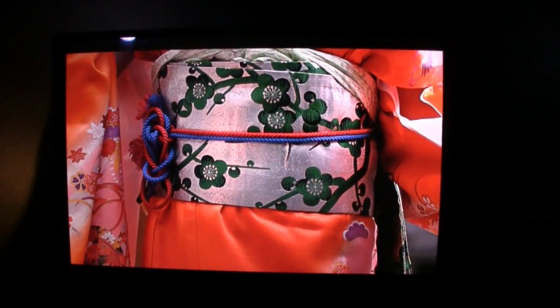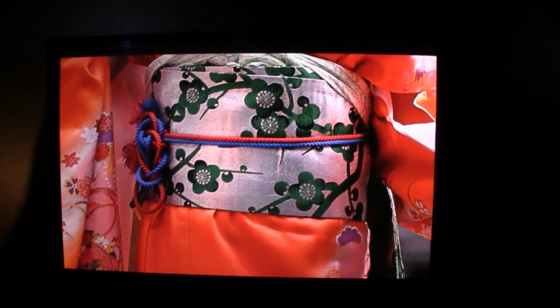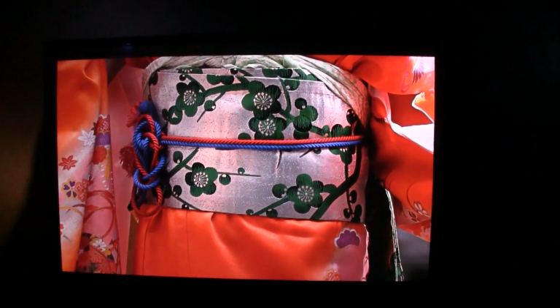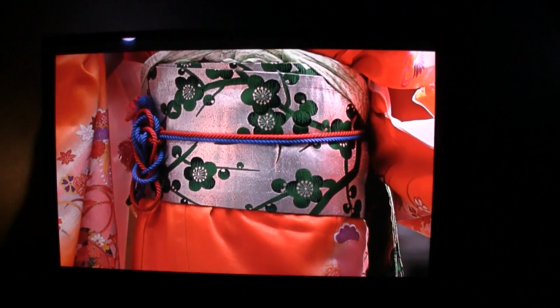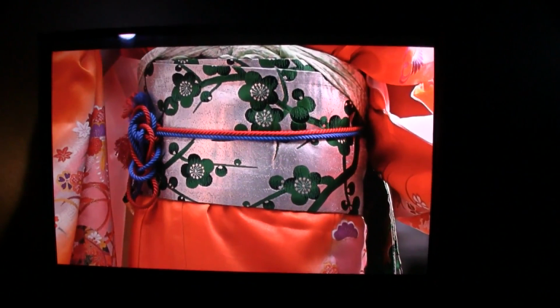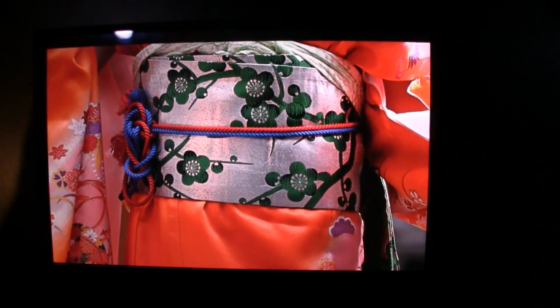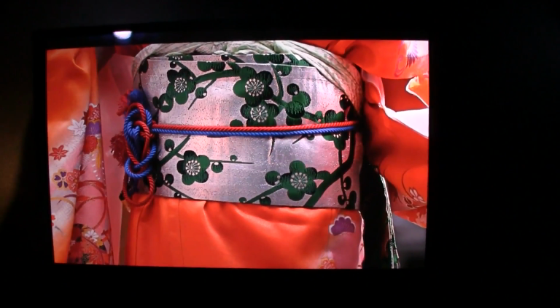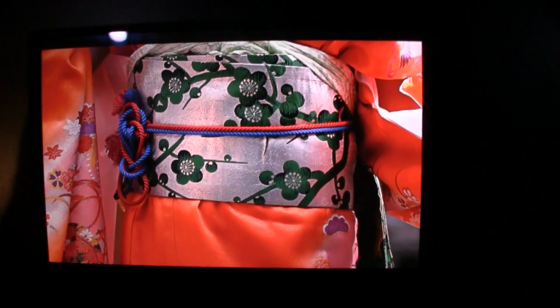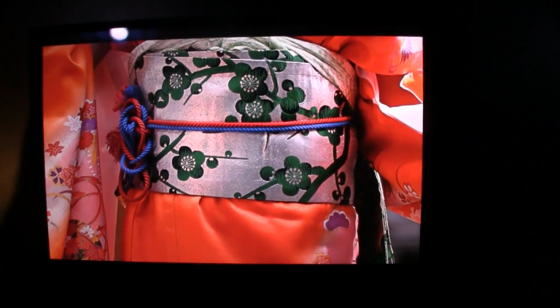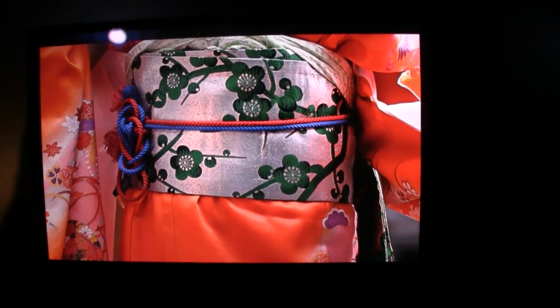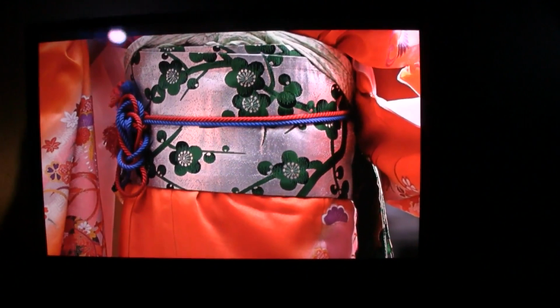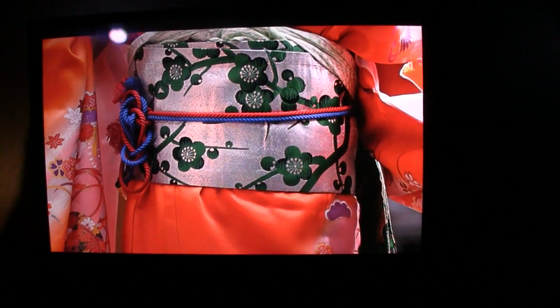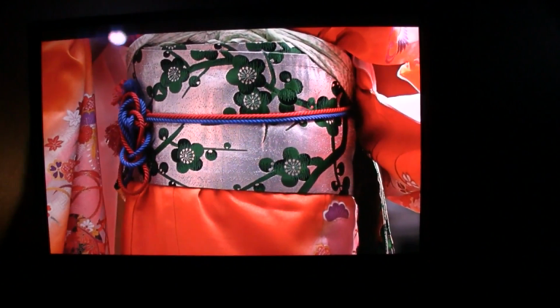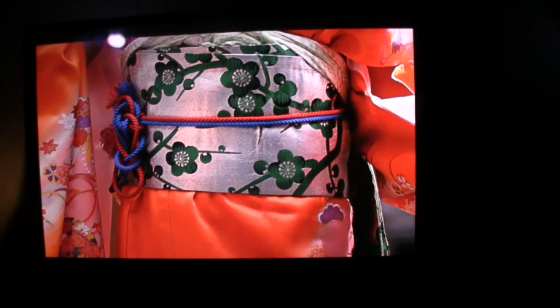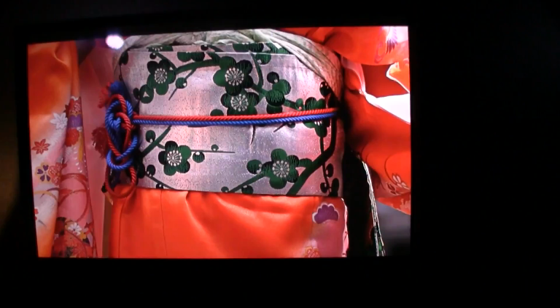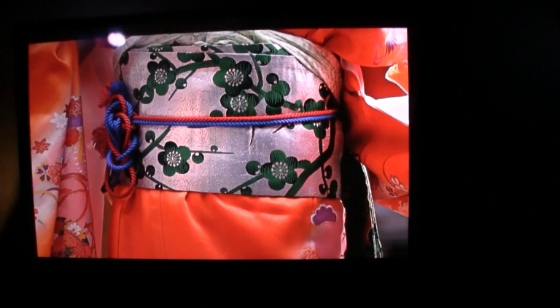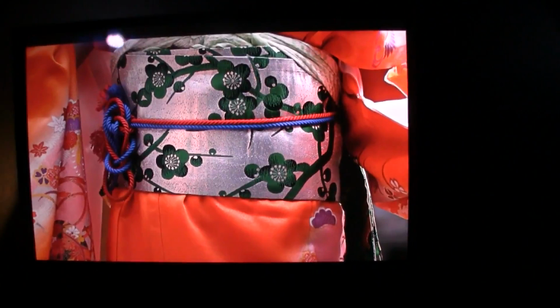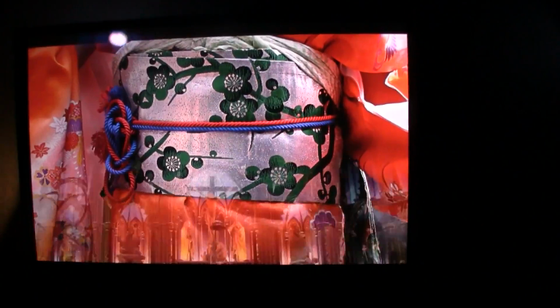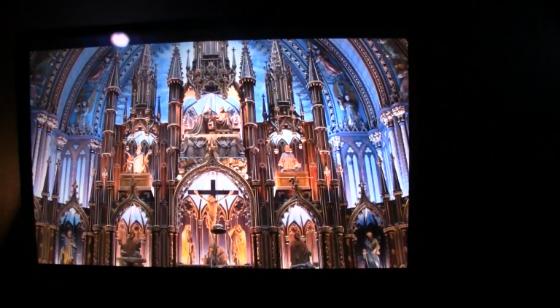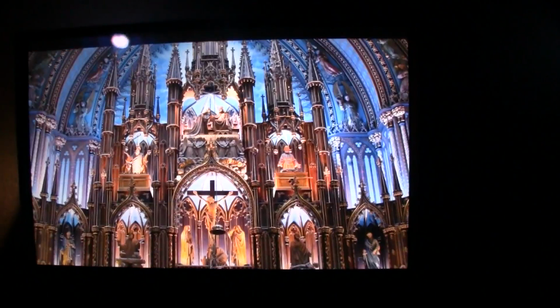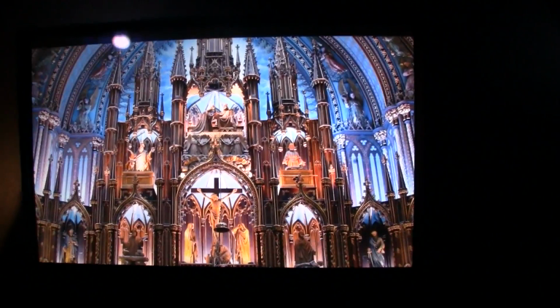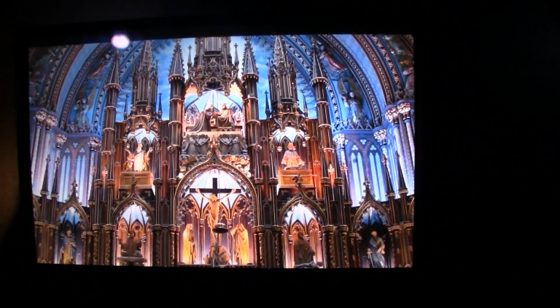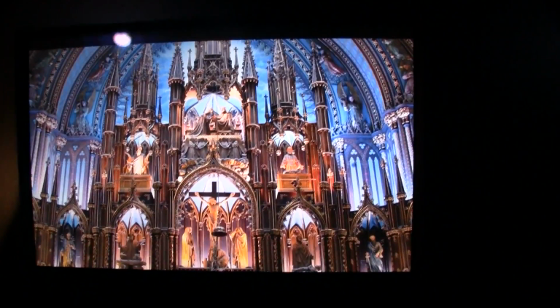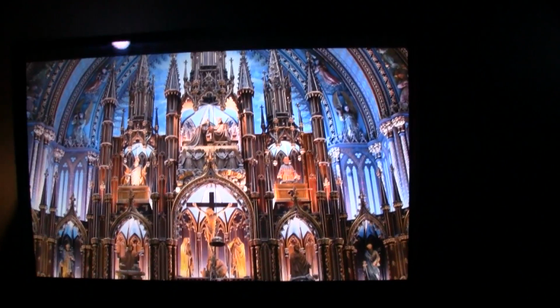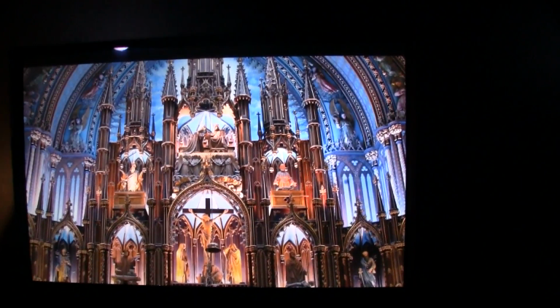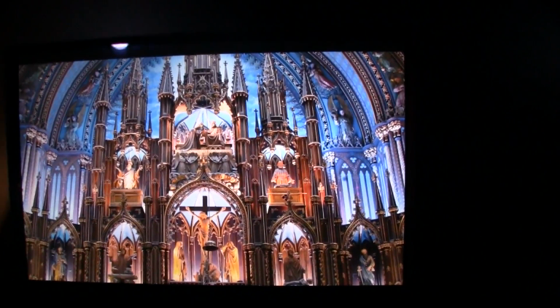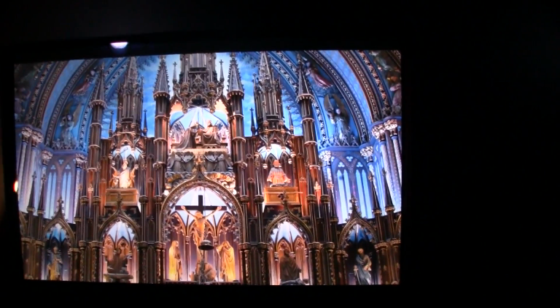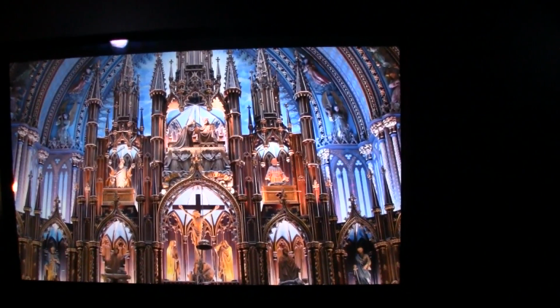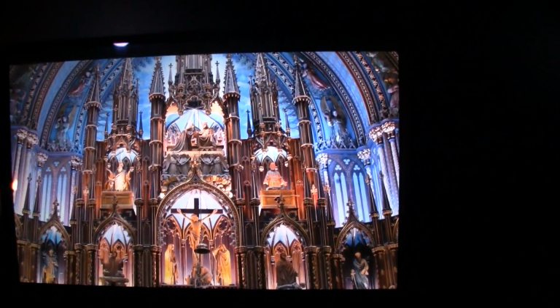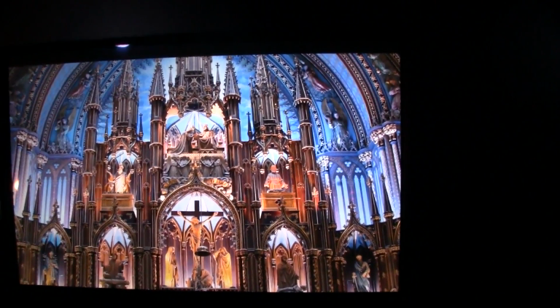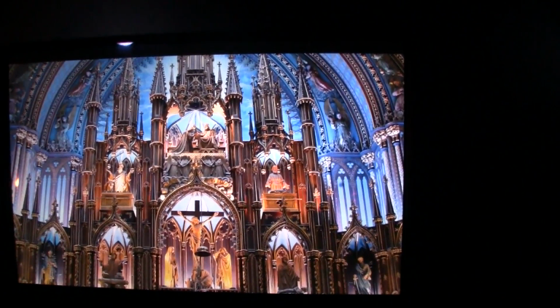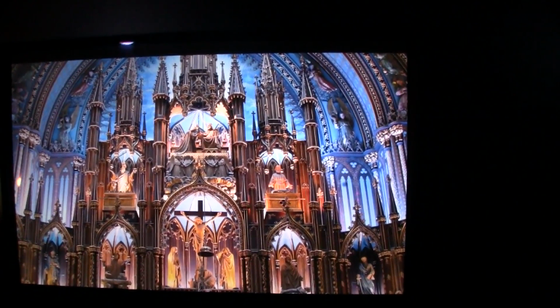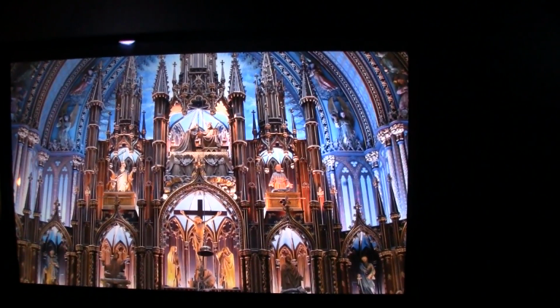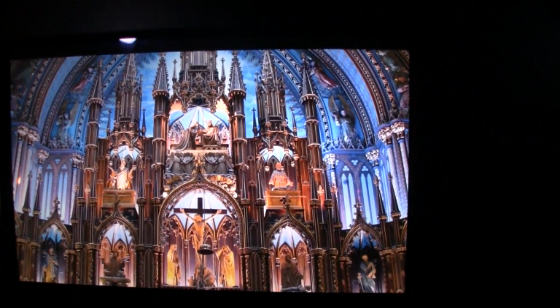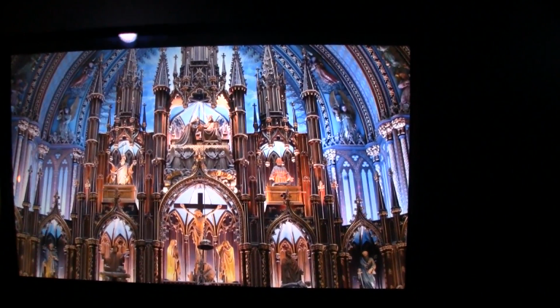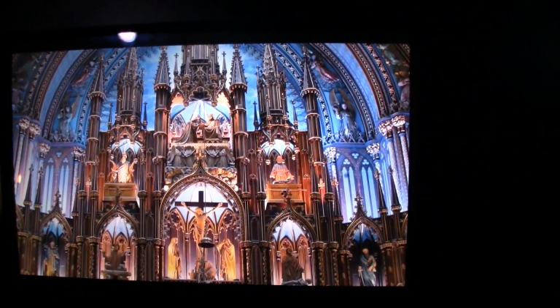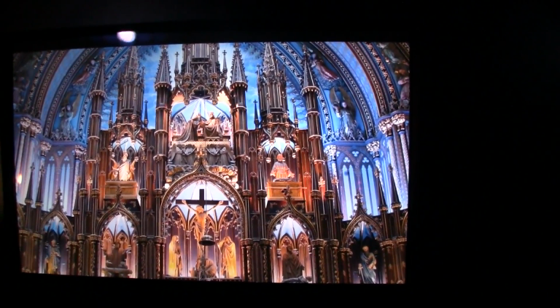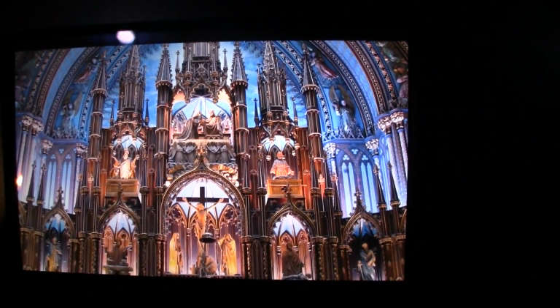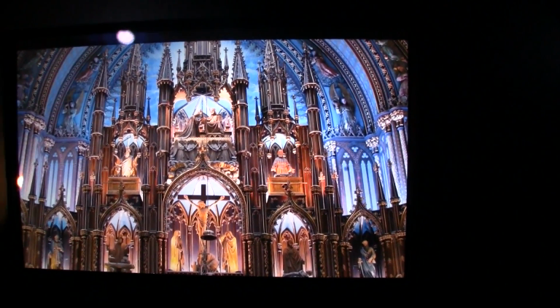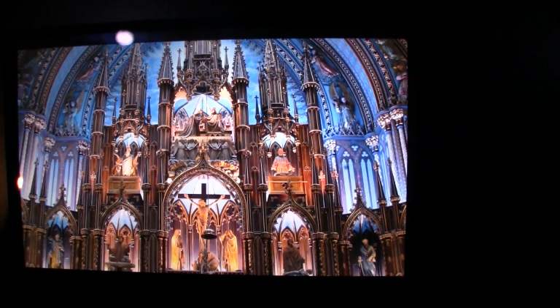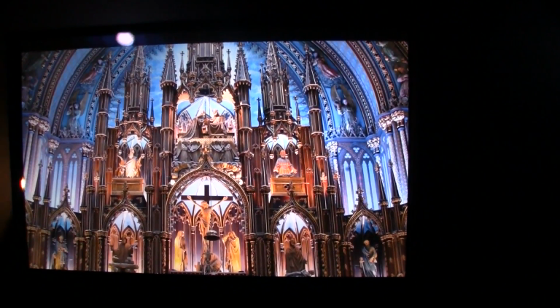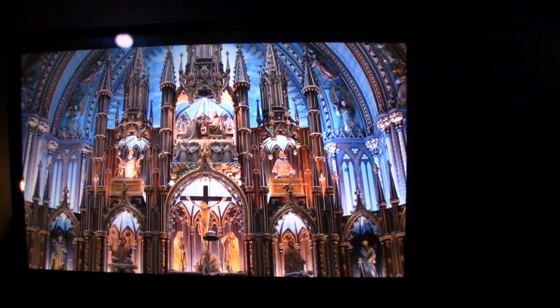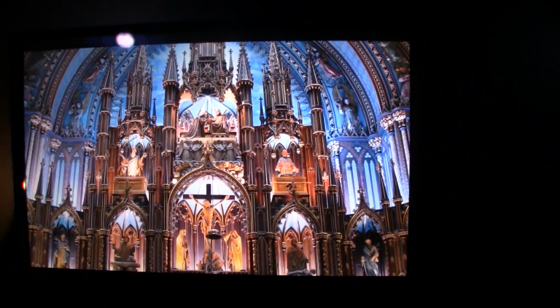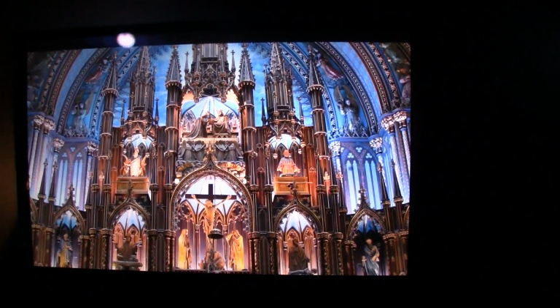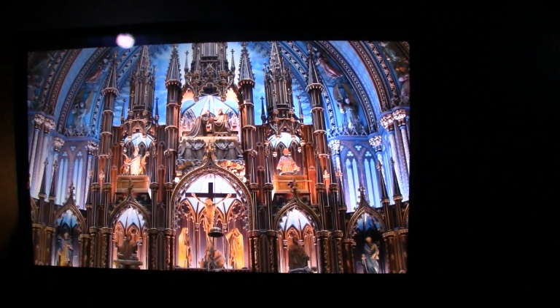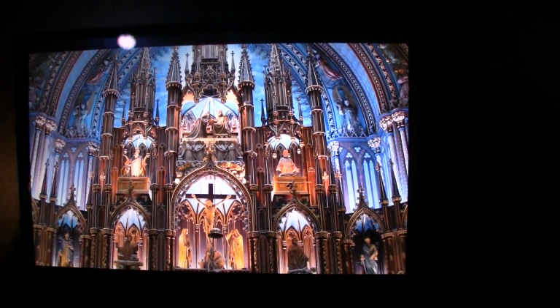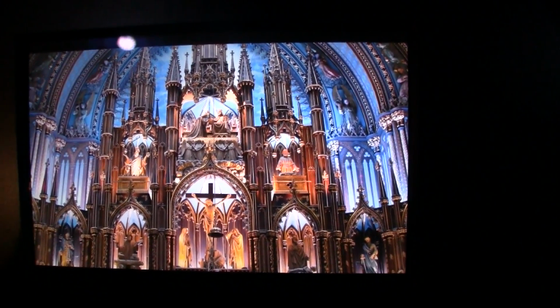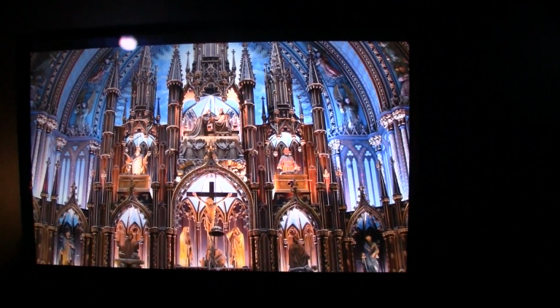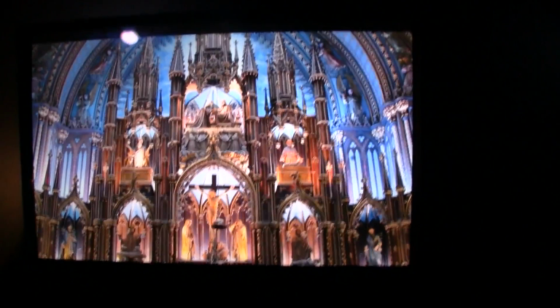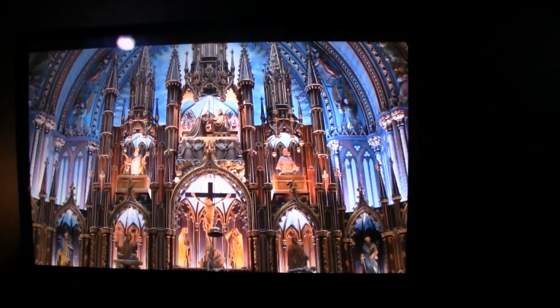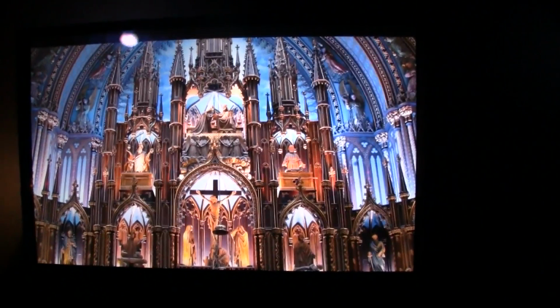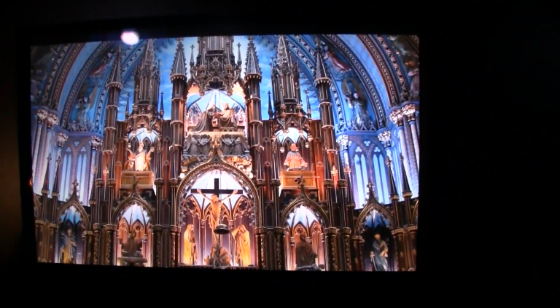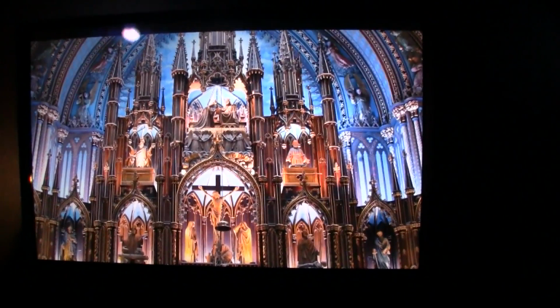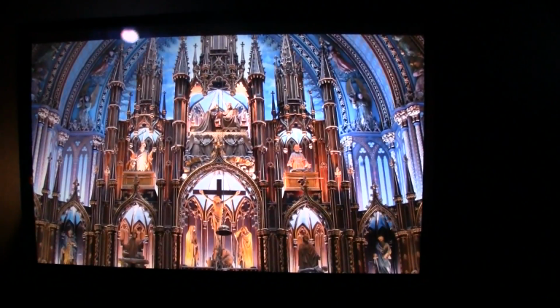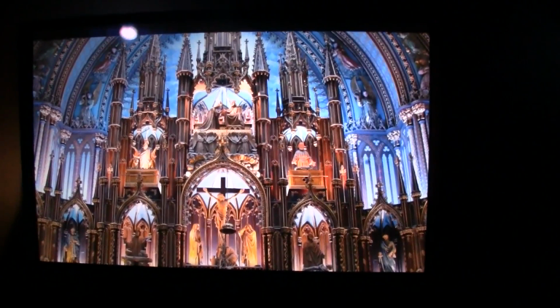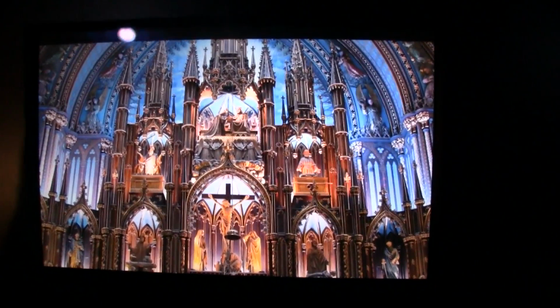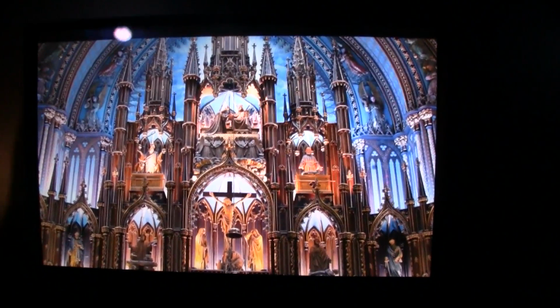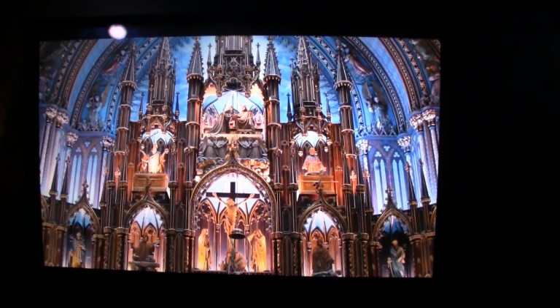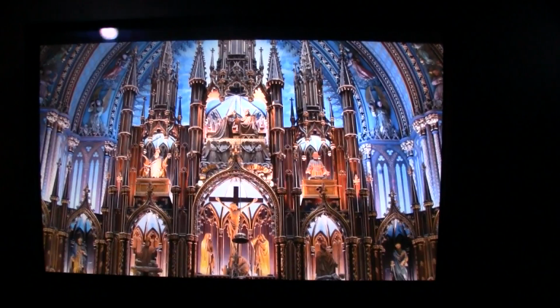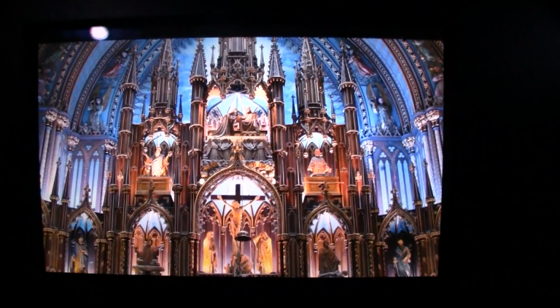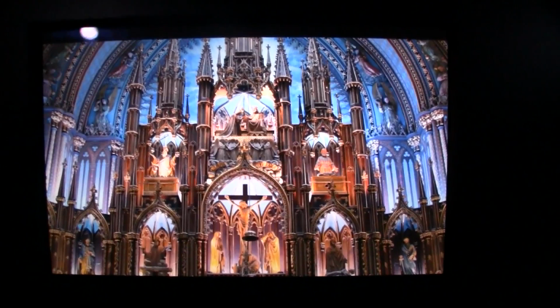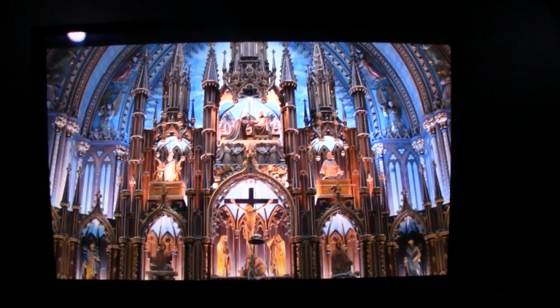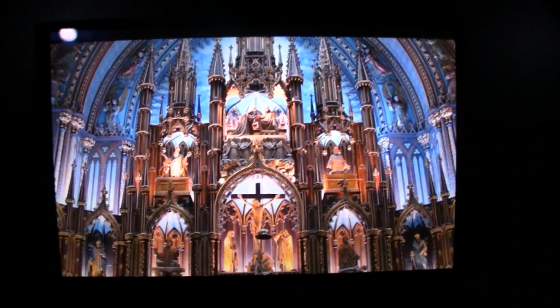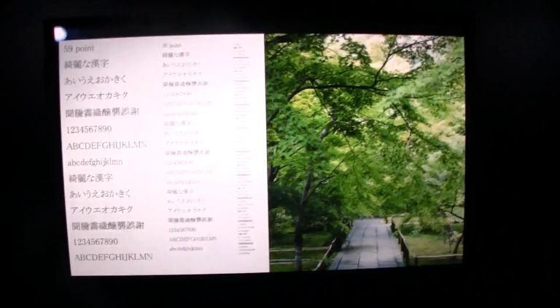We're only recording in 1080p but just trust me, the colors are absolutely amazing and the resolution is wow. Mind-blowing.